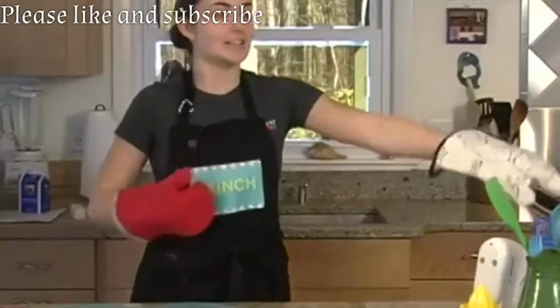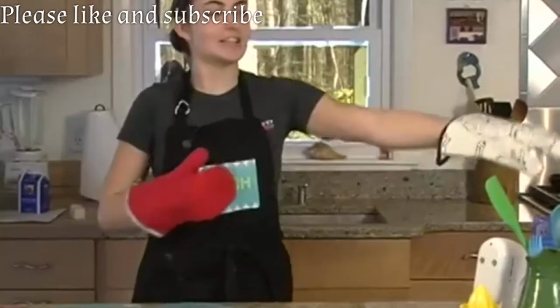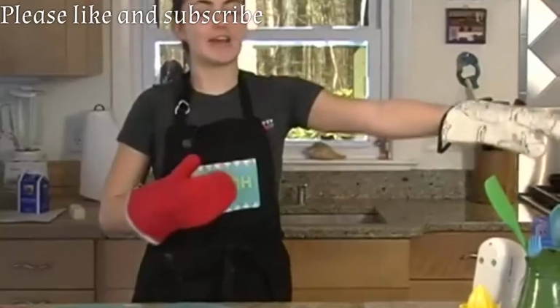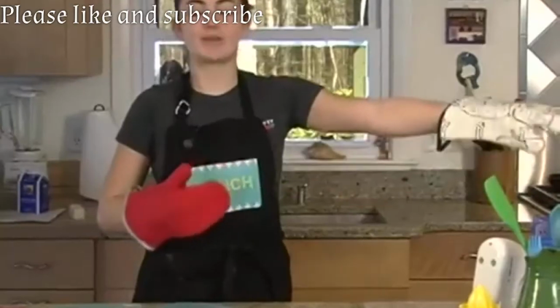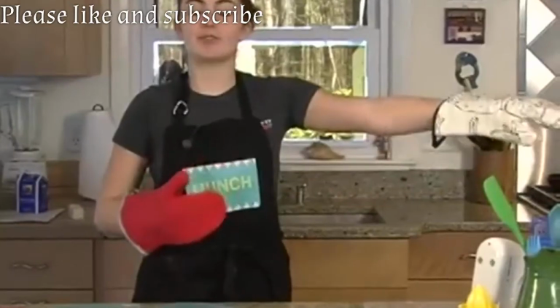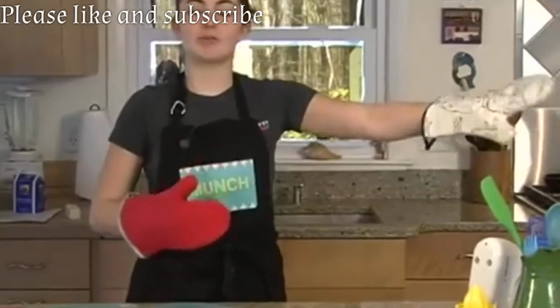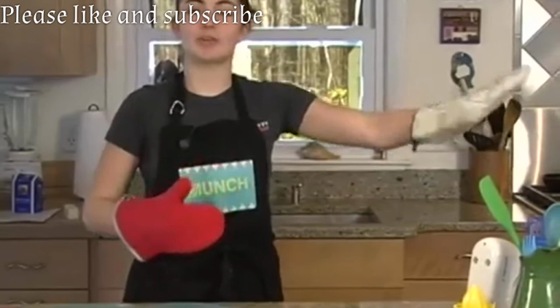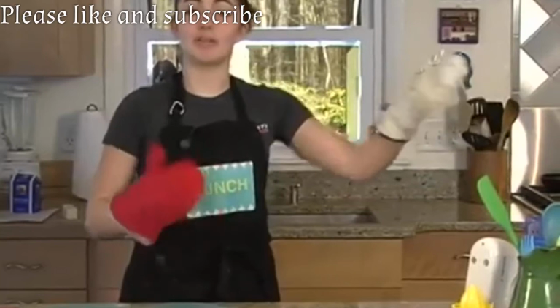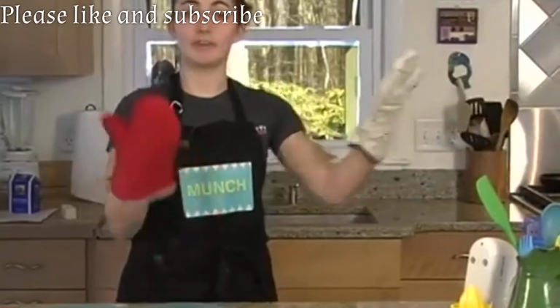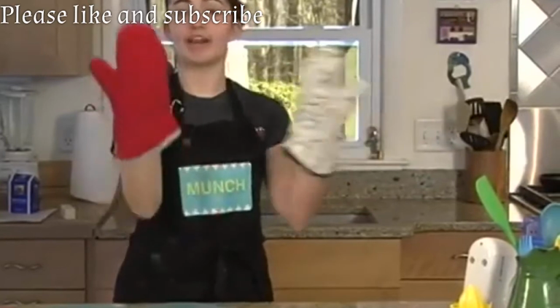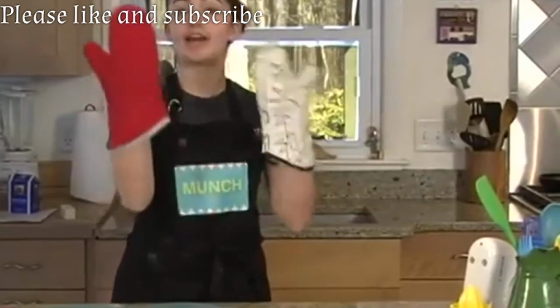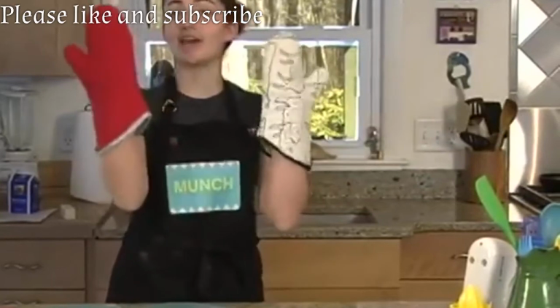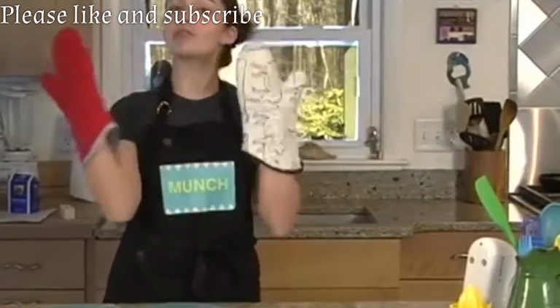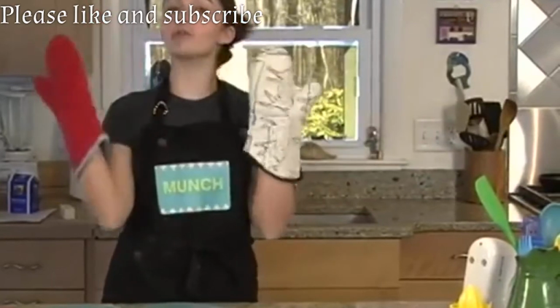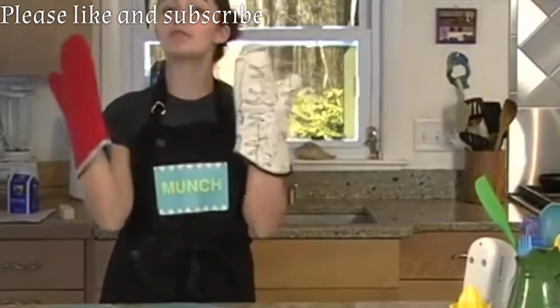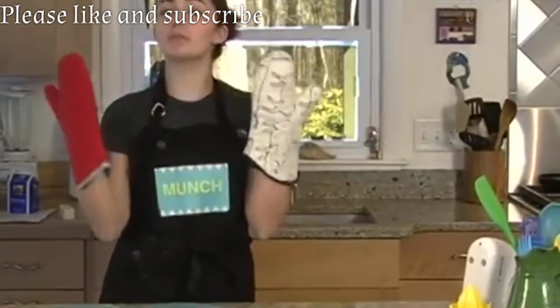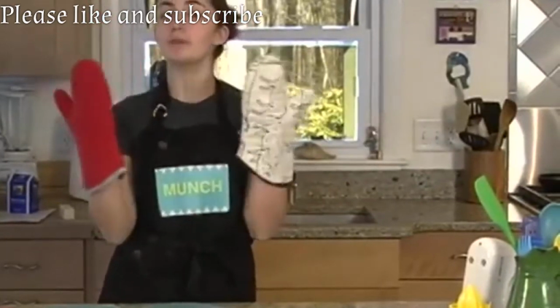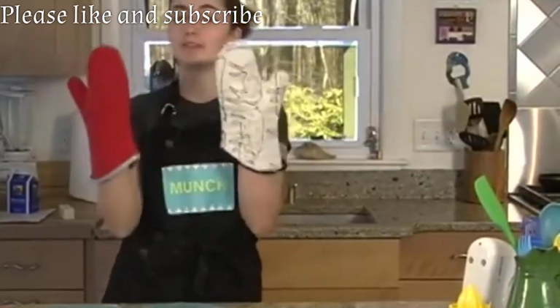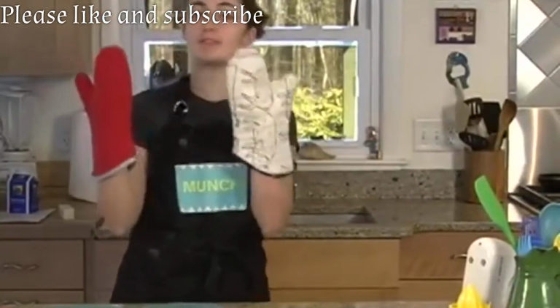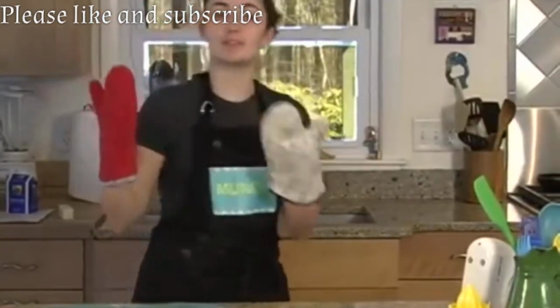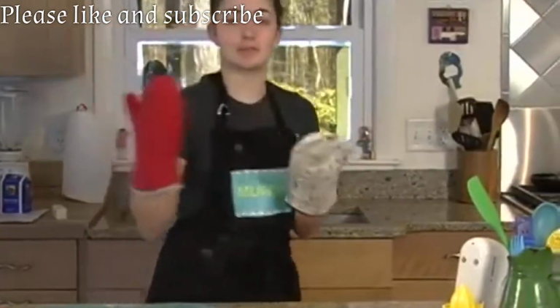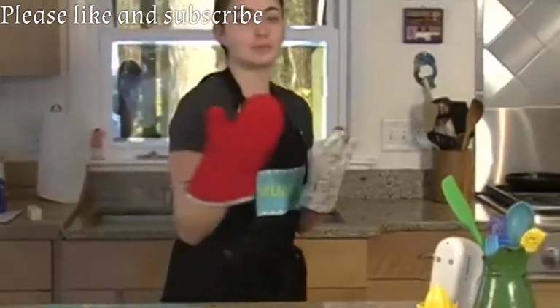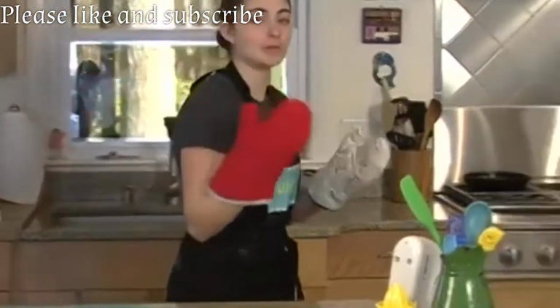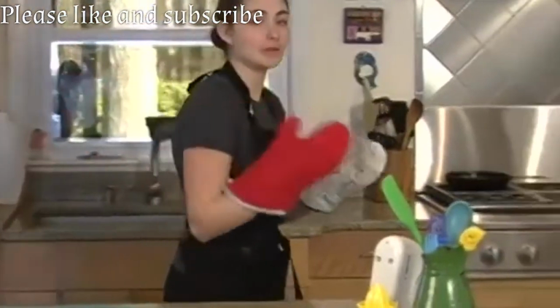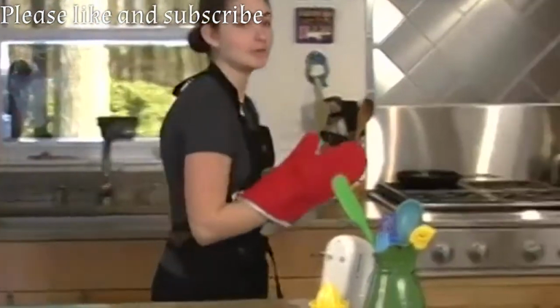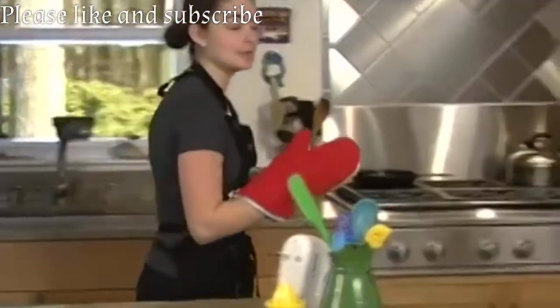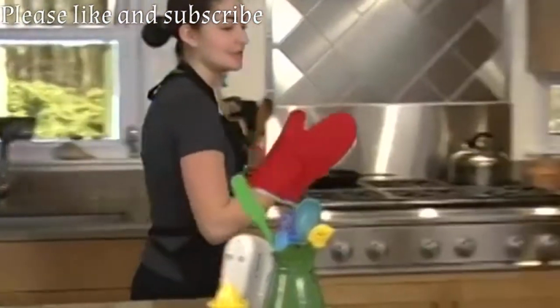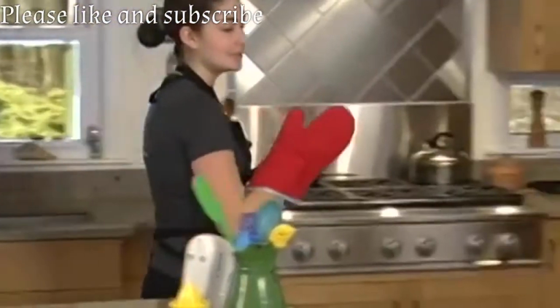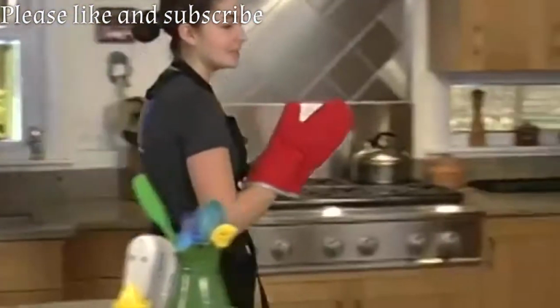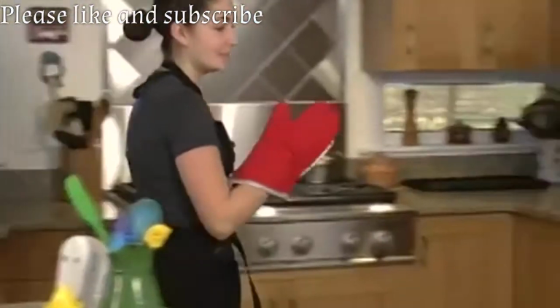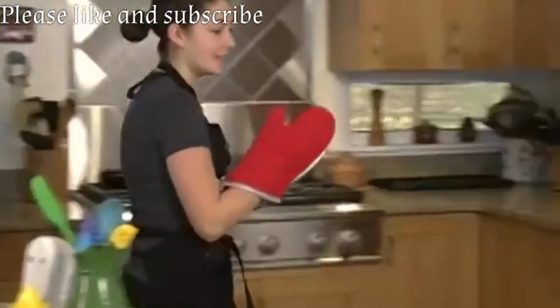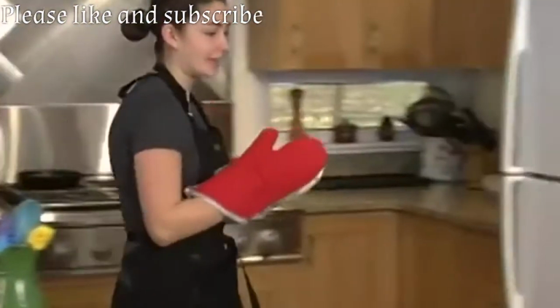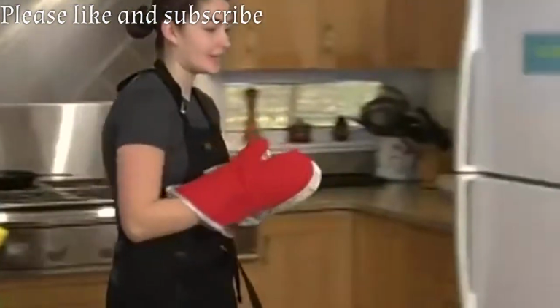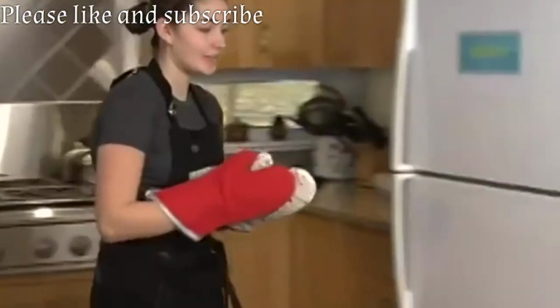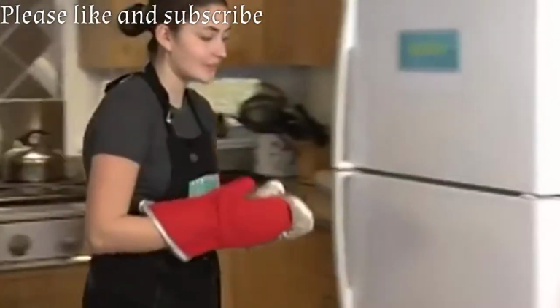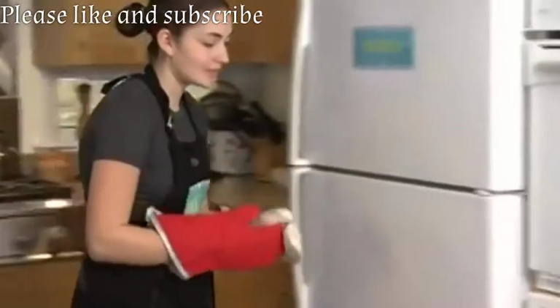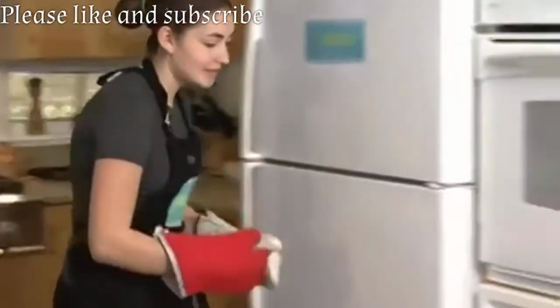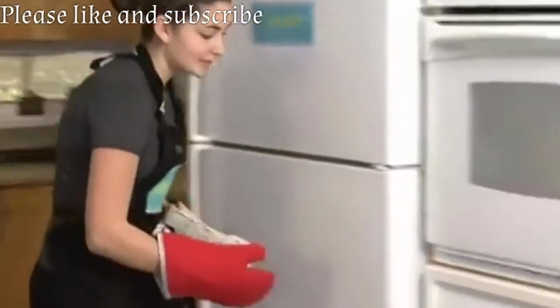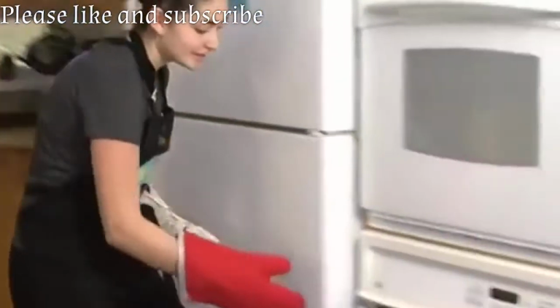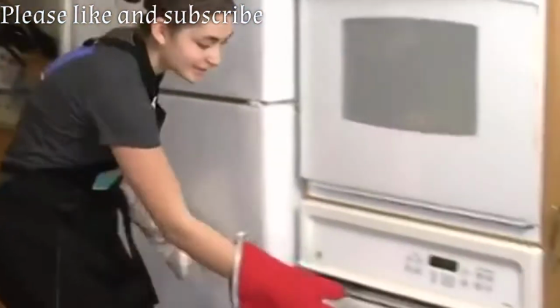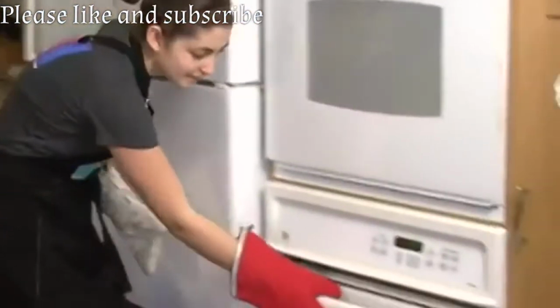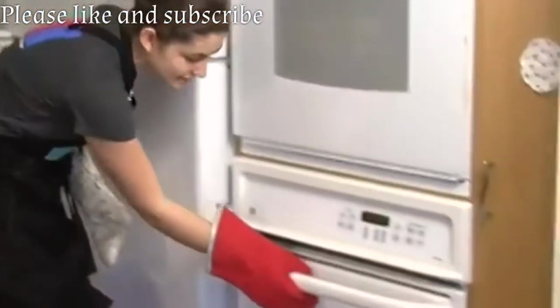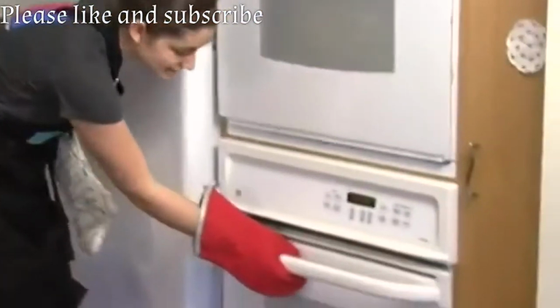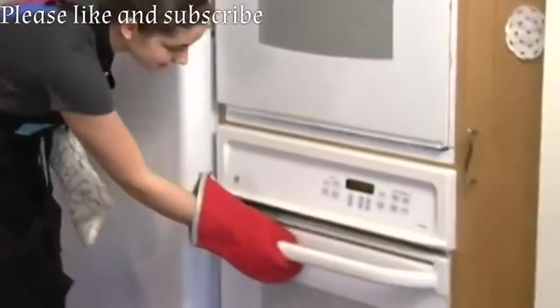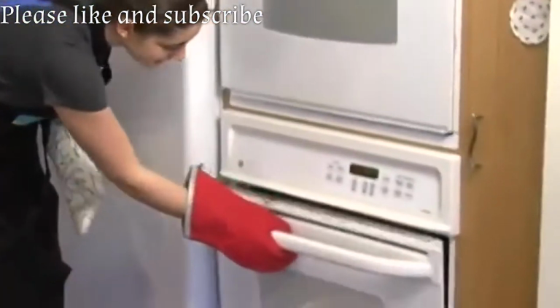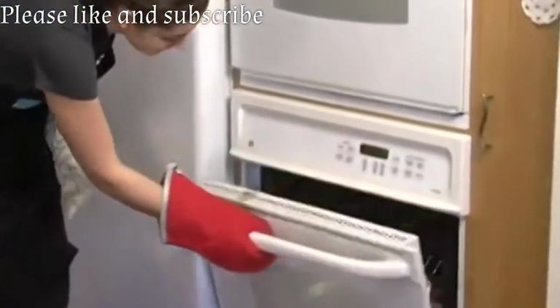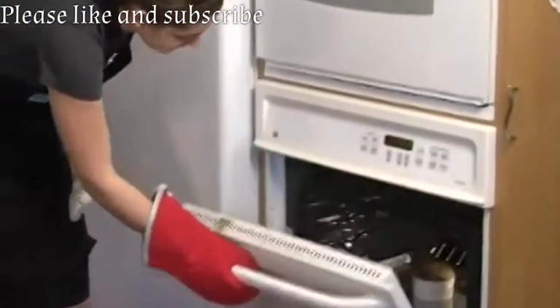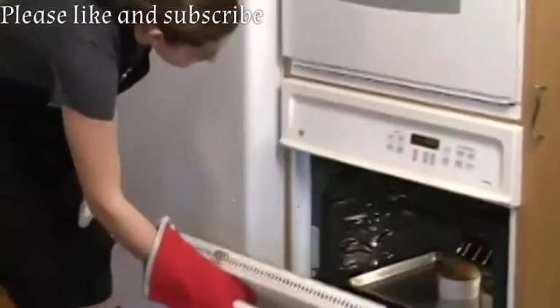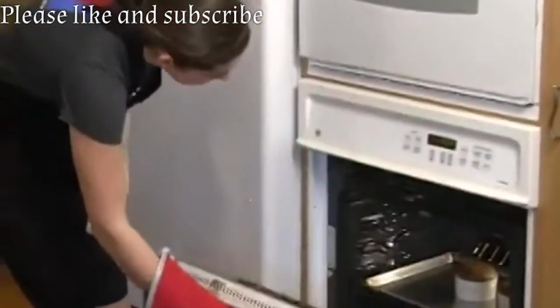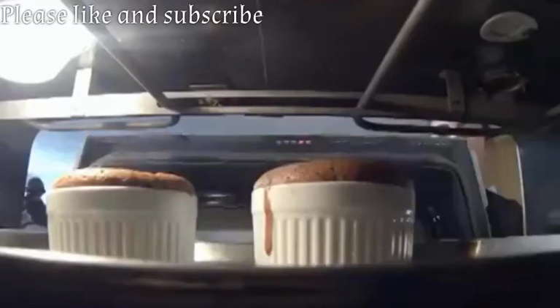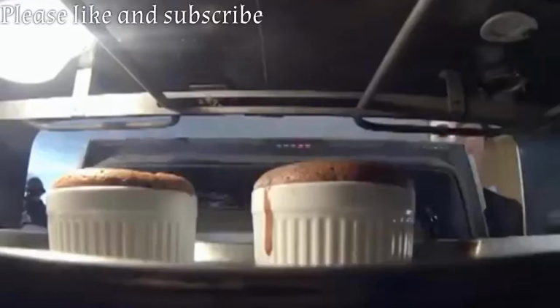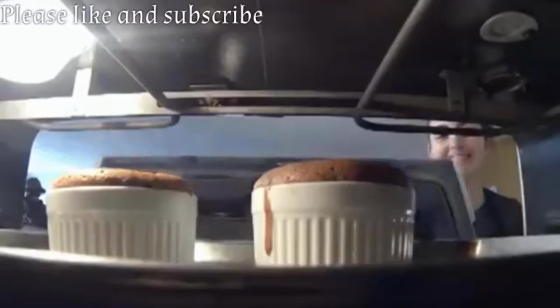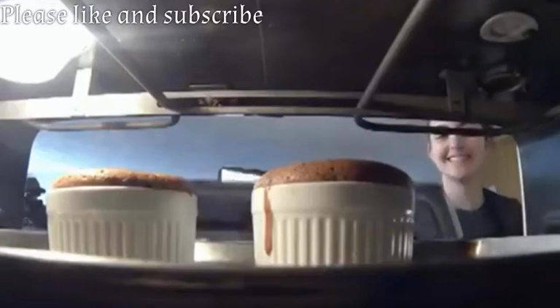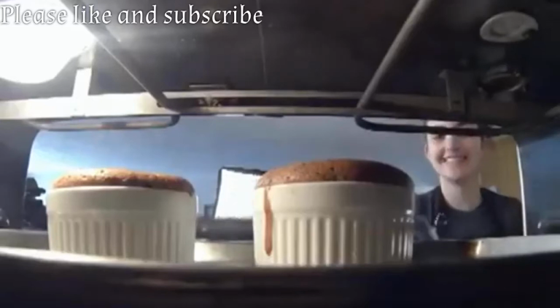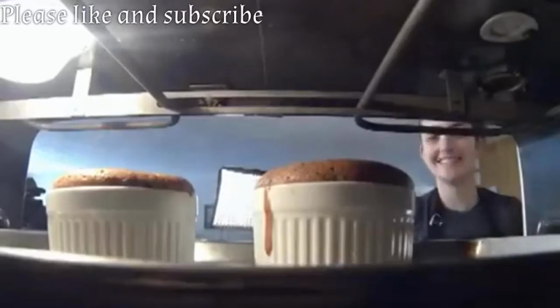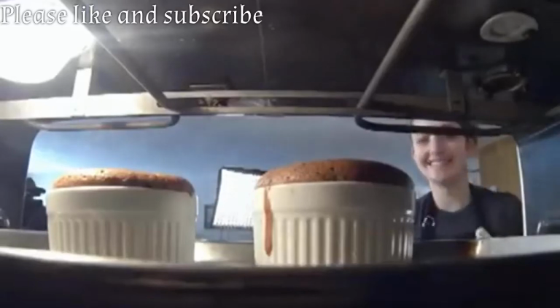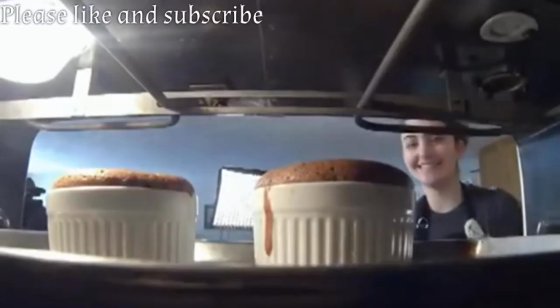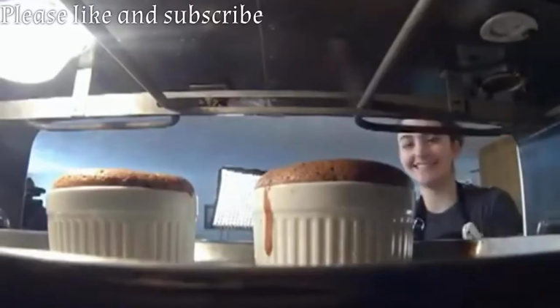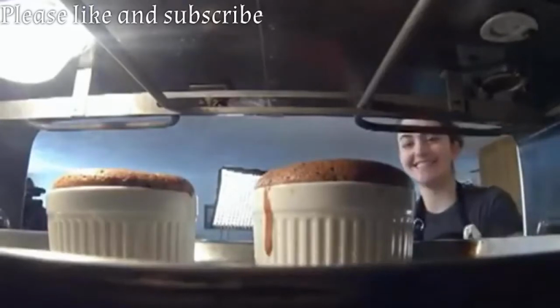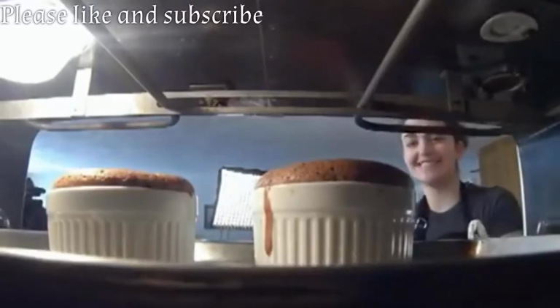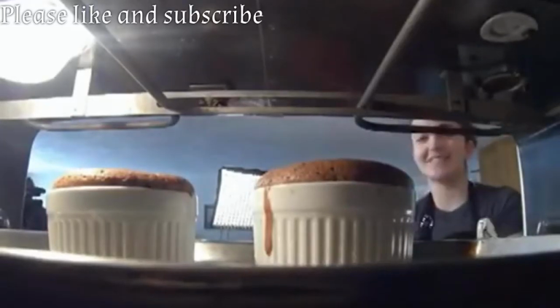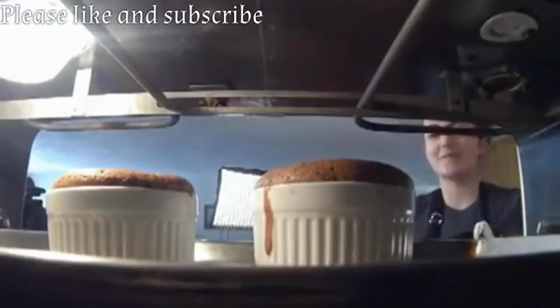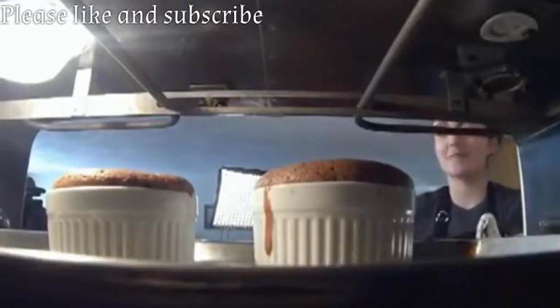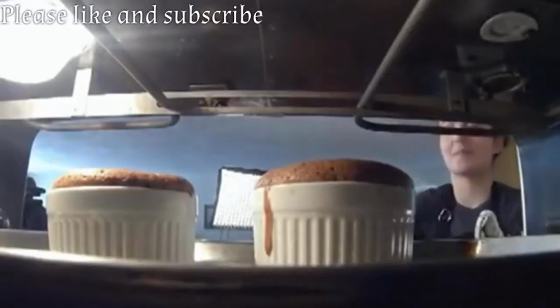The timer's going off. I have a new oven, so I'm going to go take them out. Oh, those look delicious!